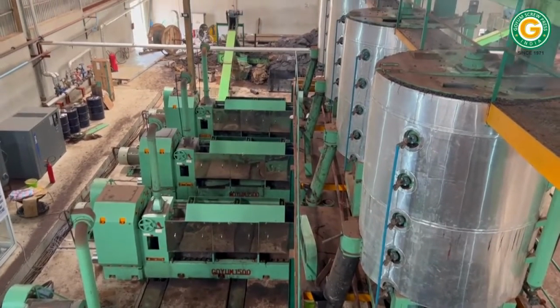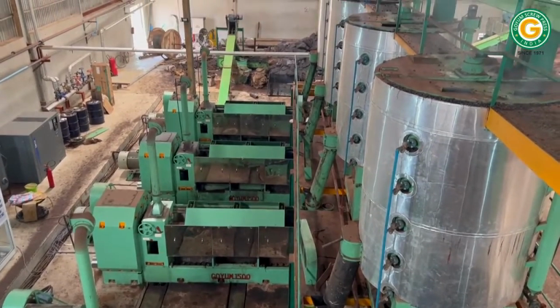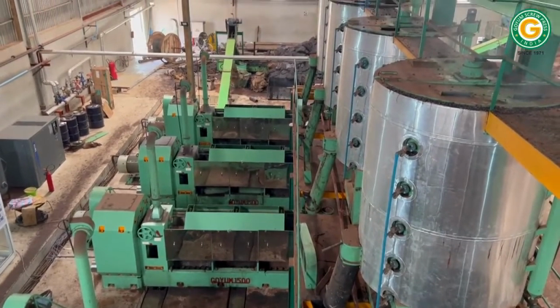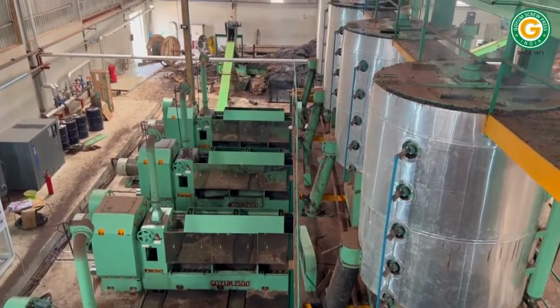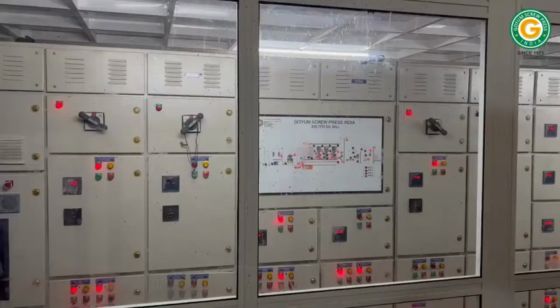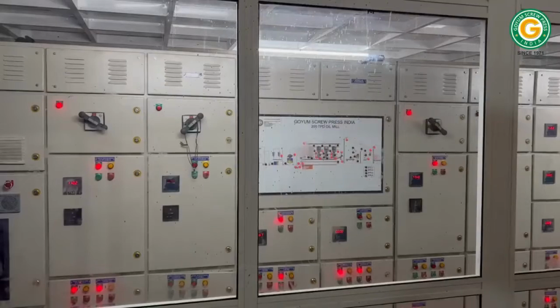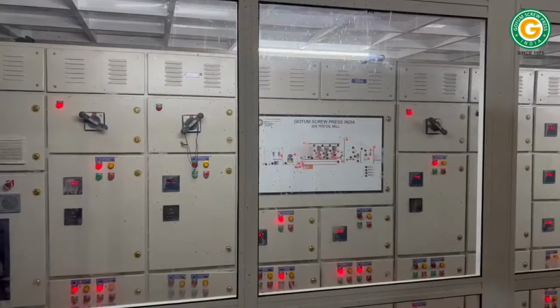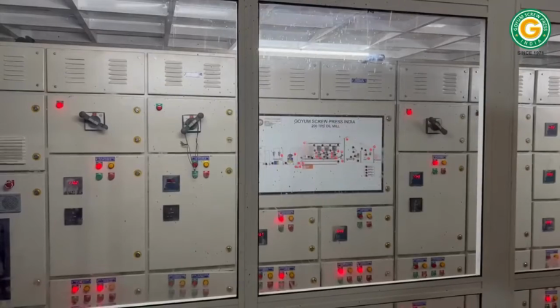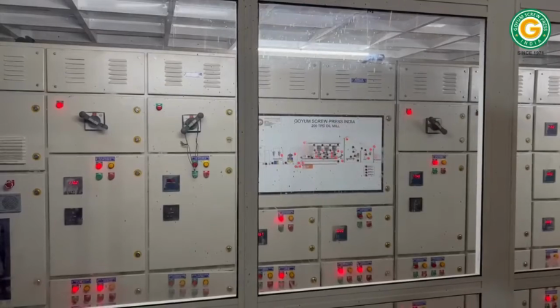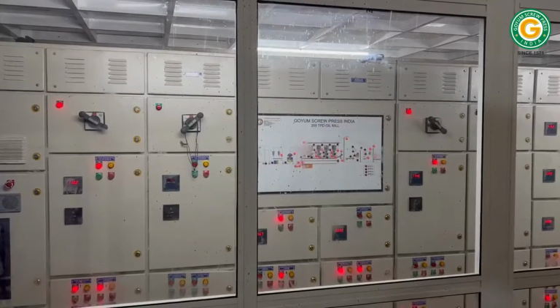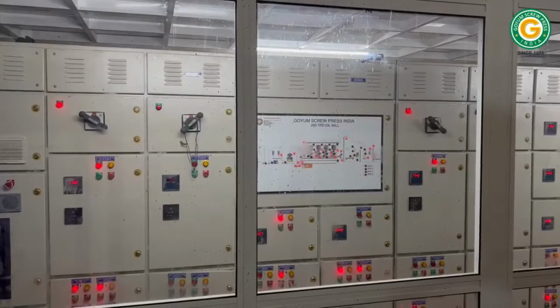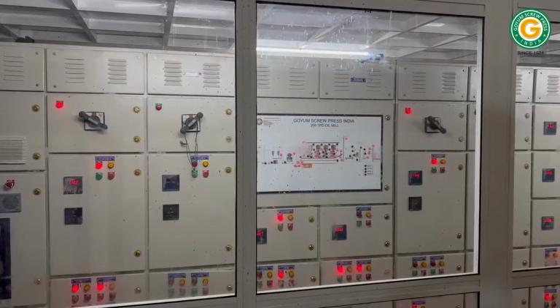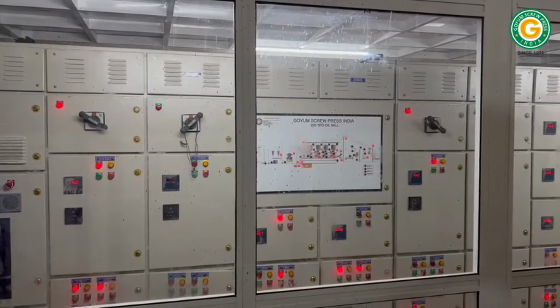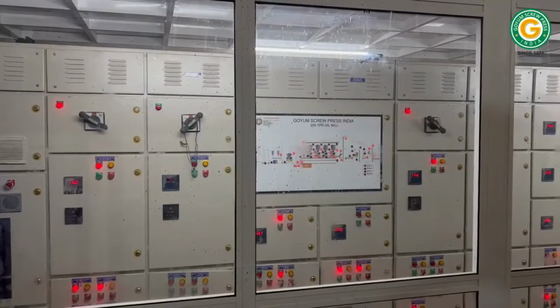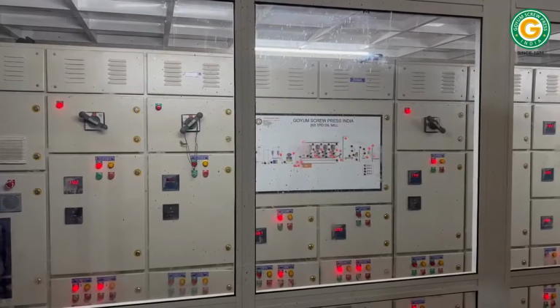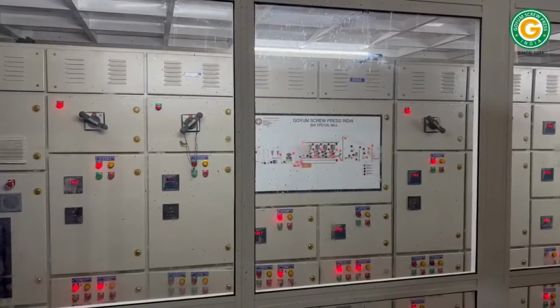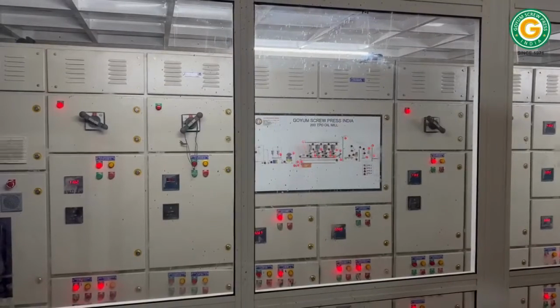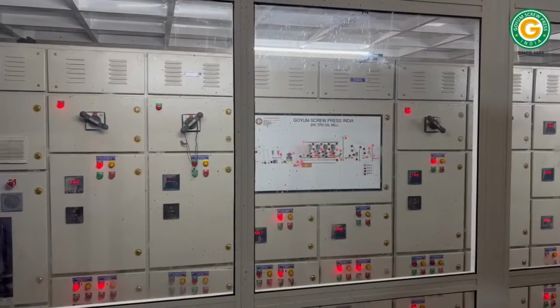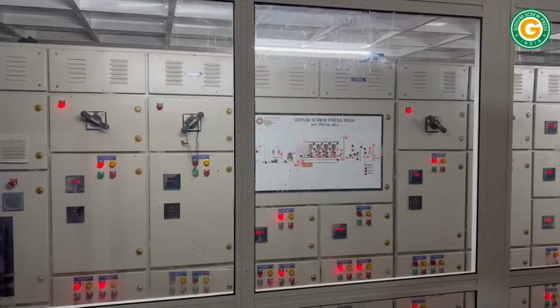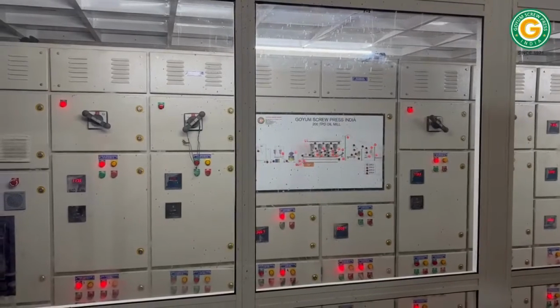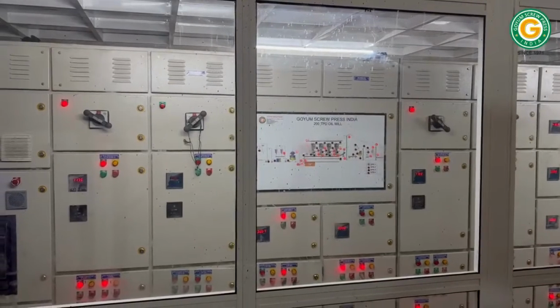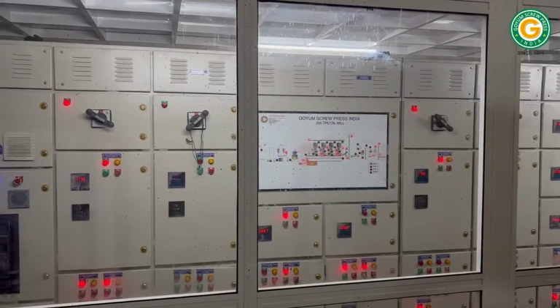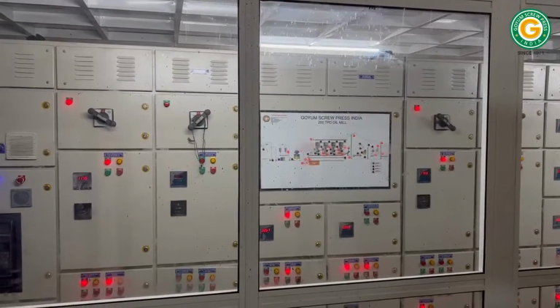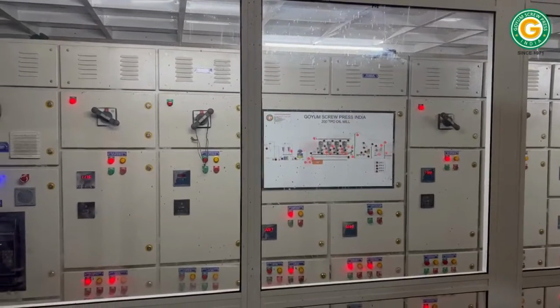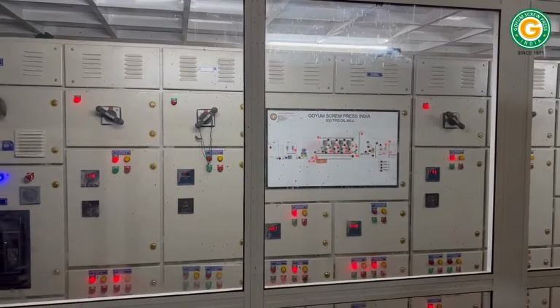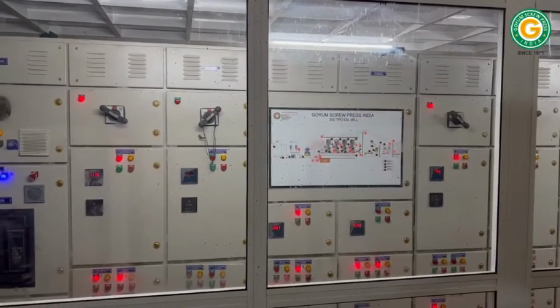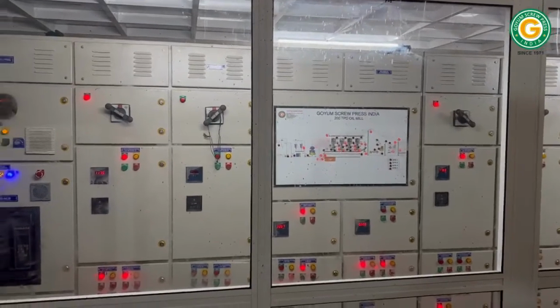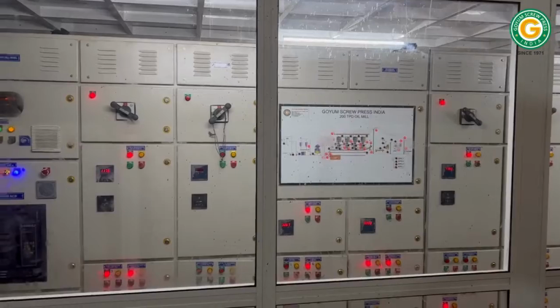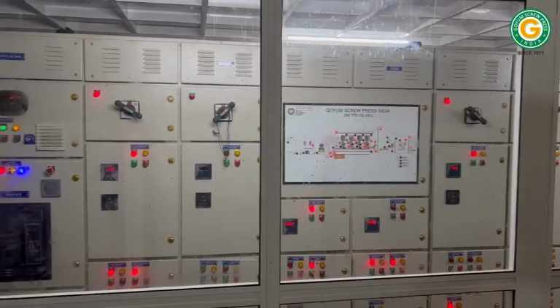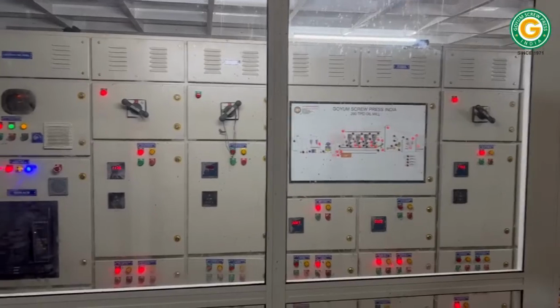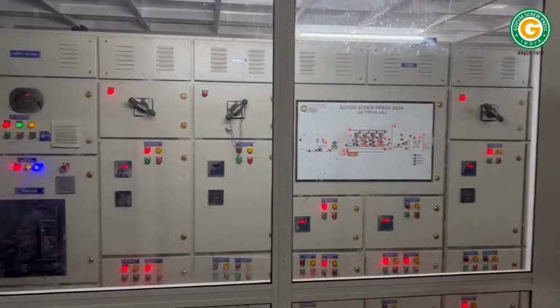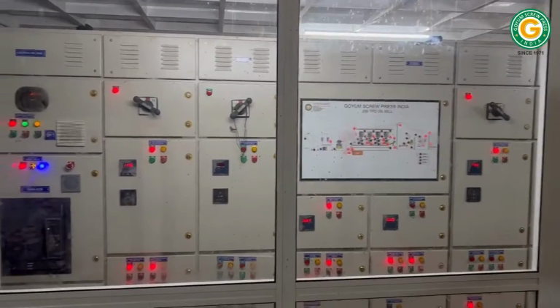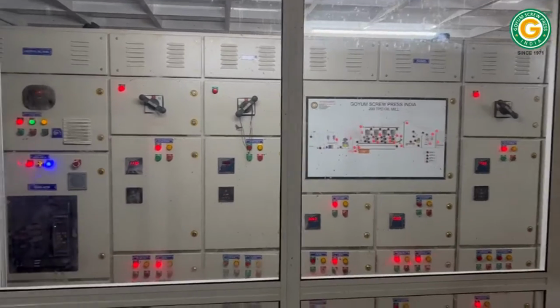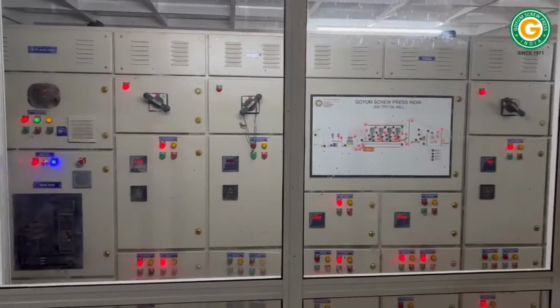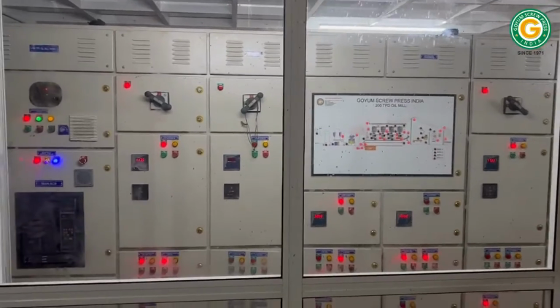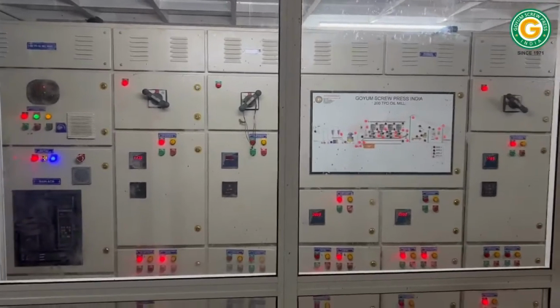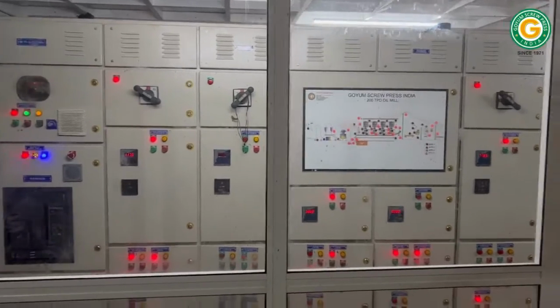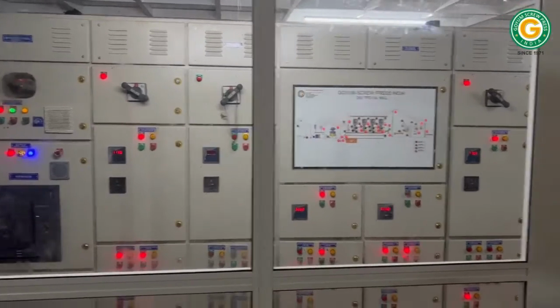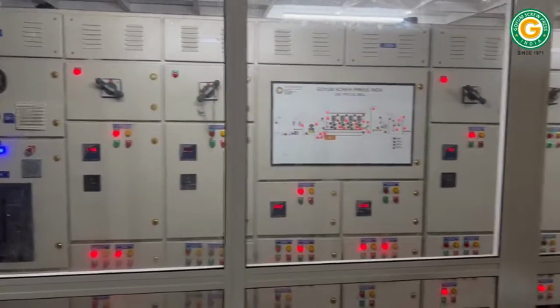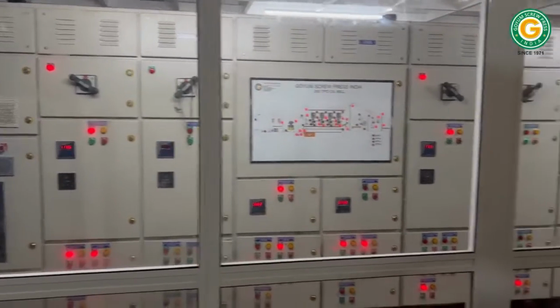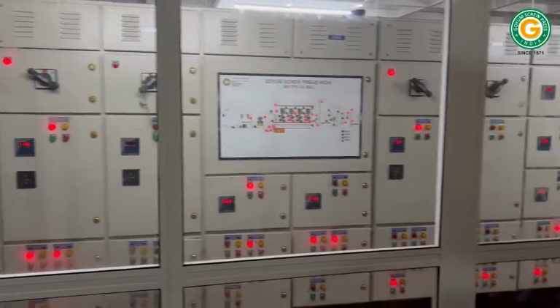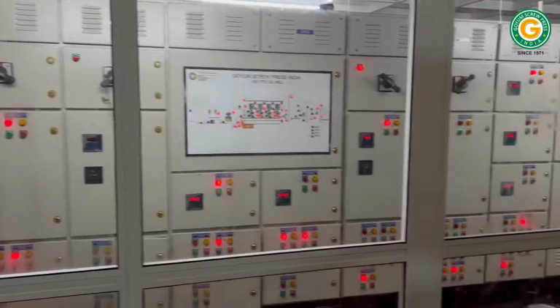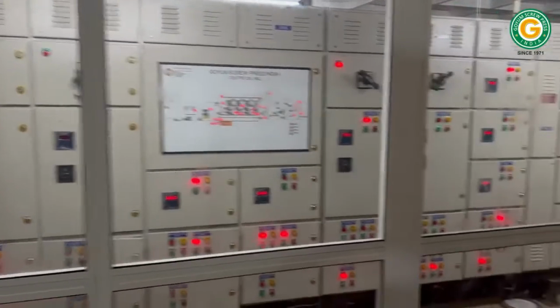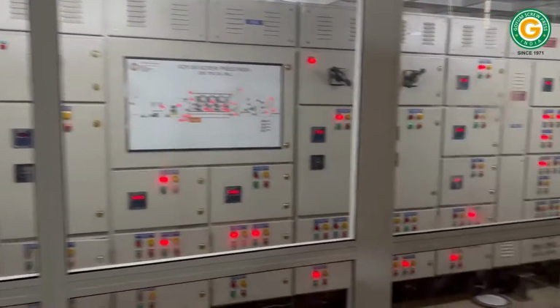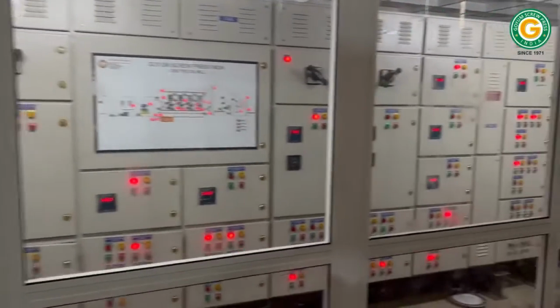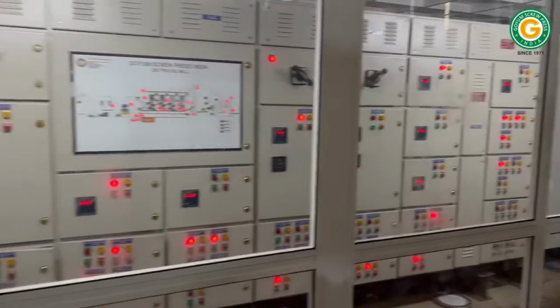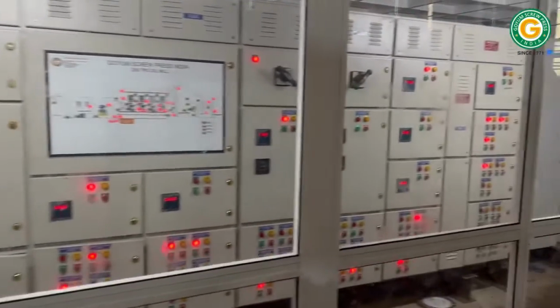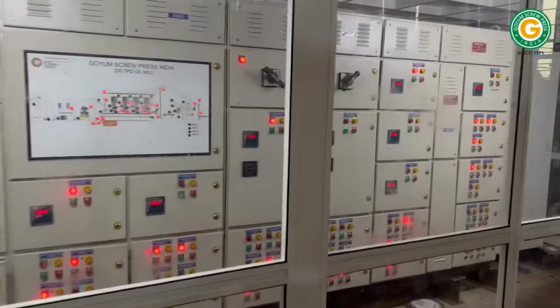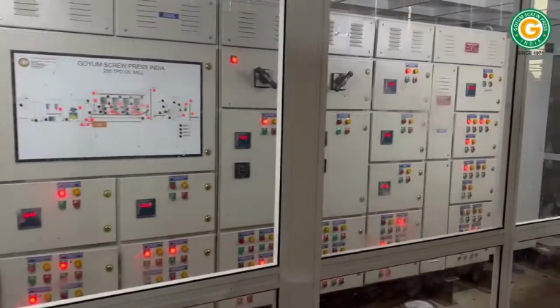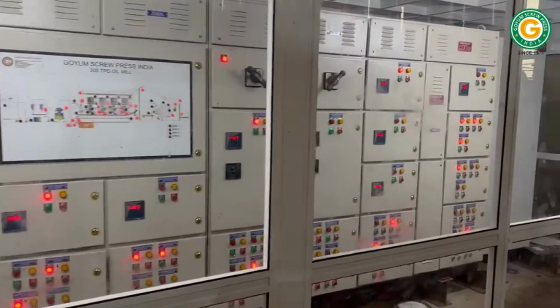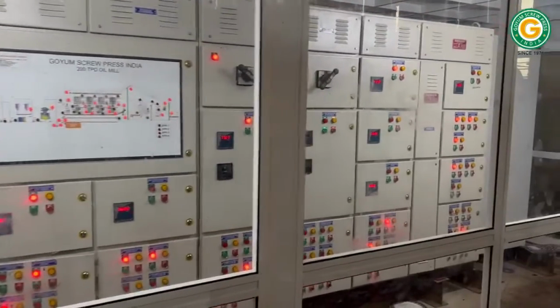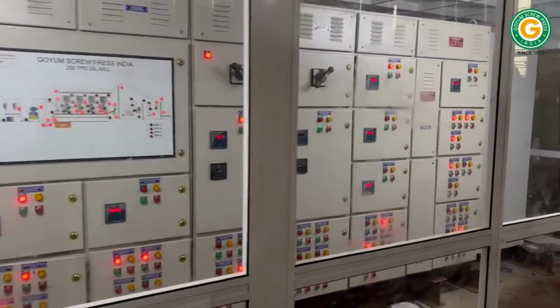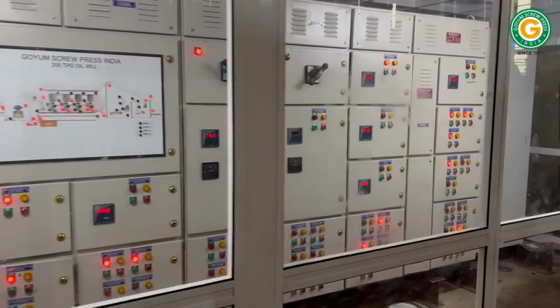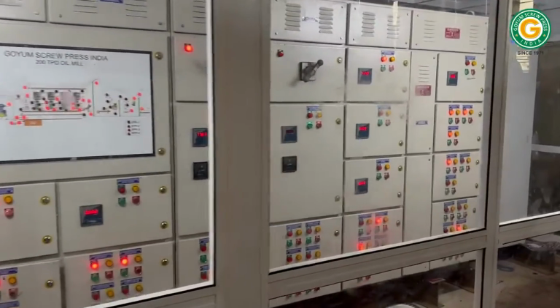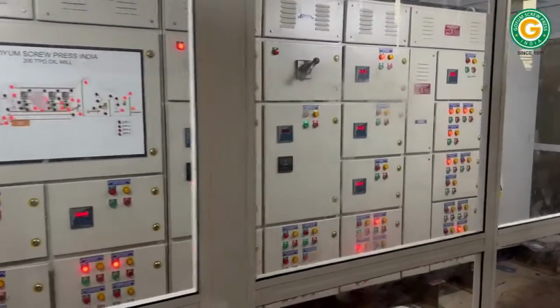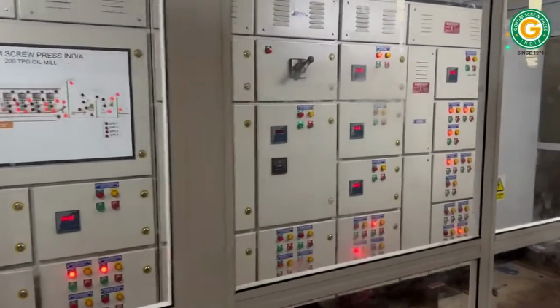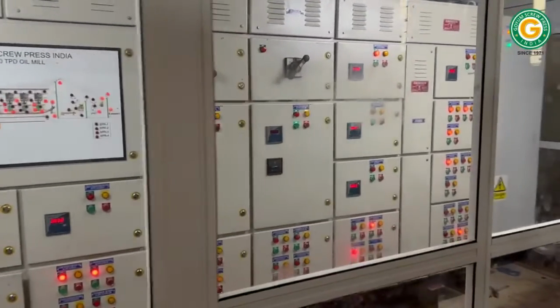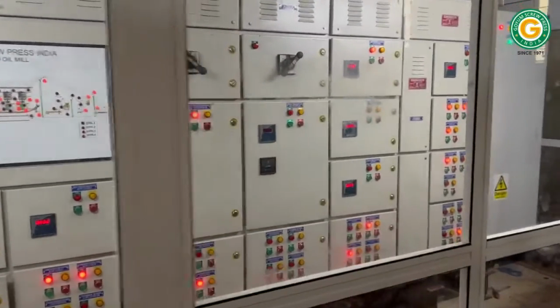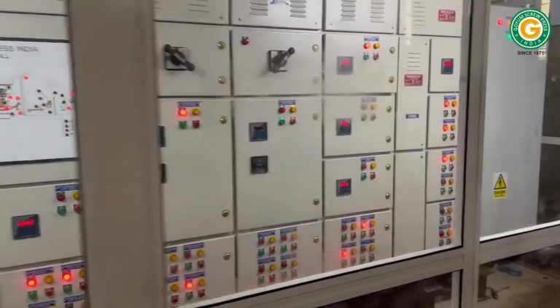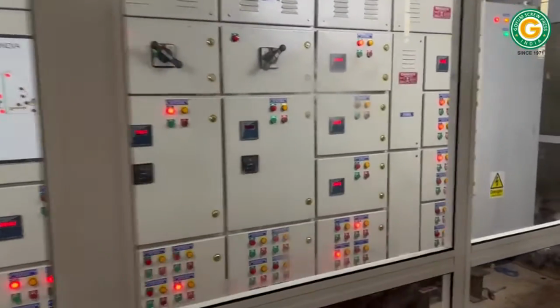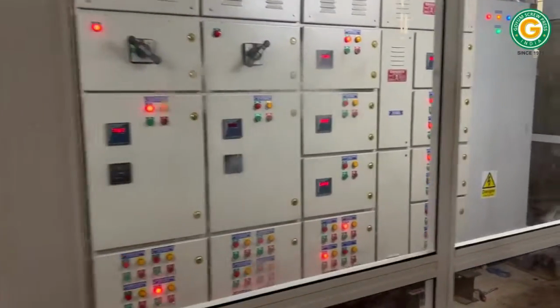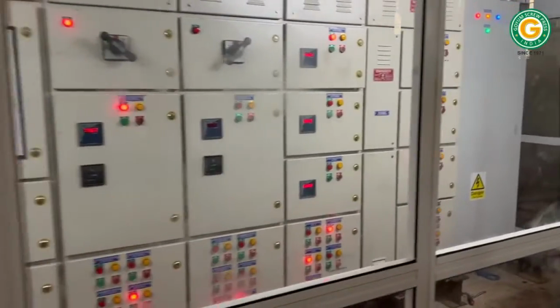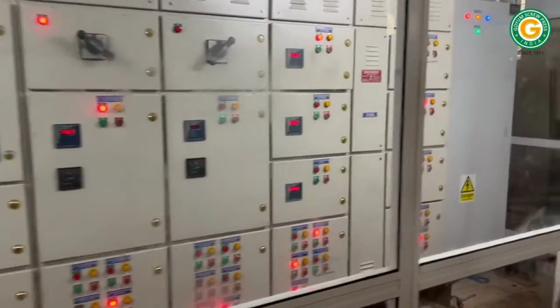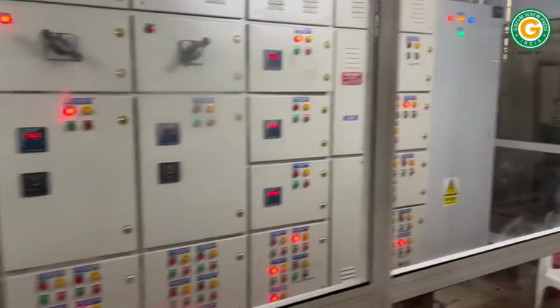The entire plant operates seamlessly through a centralized control panel, offering real-time monitoring of all operational feeders.